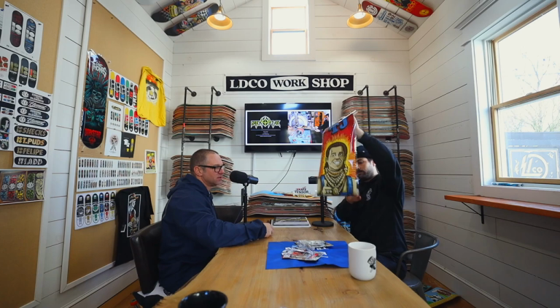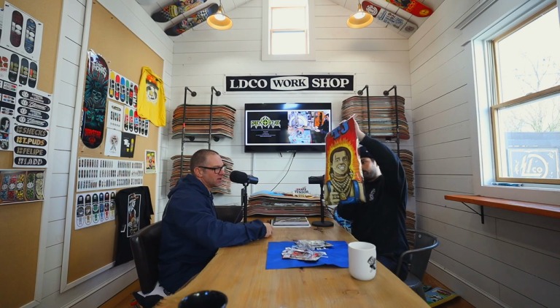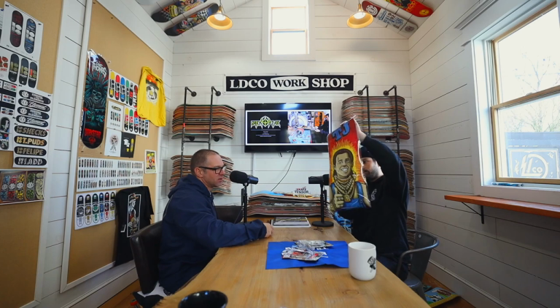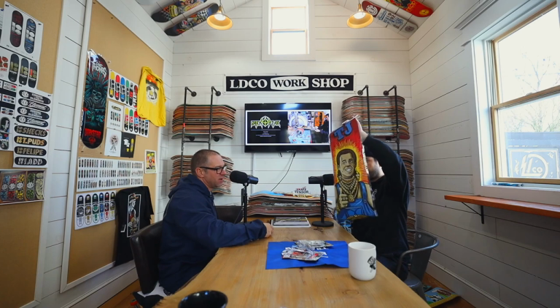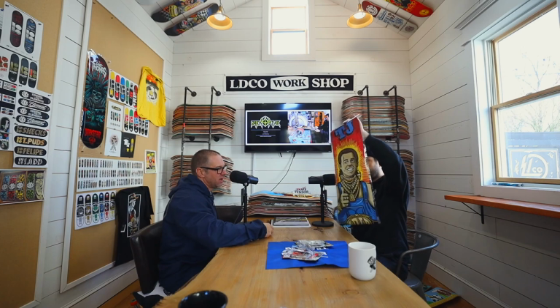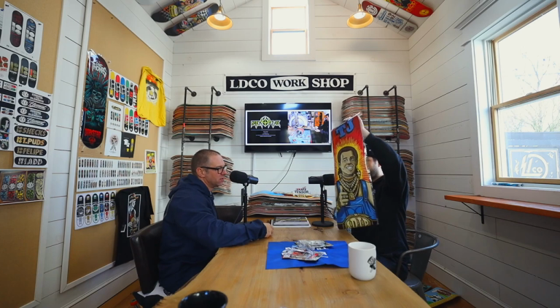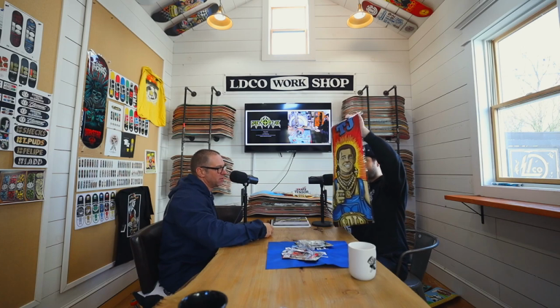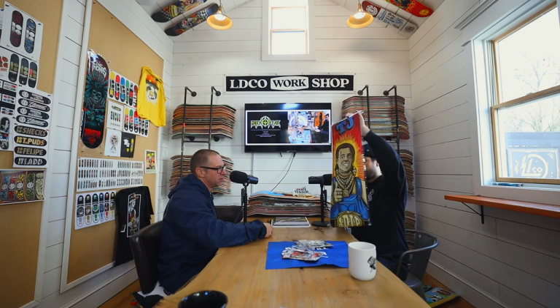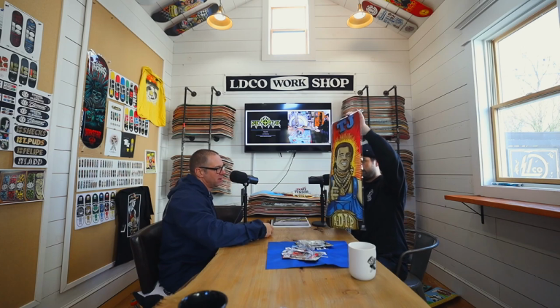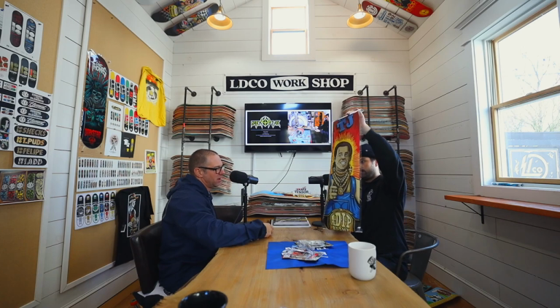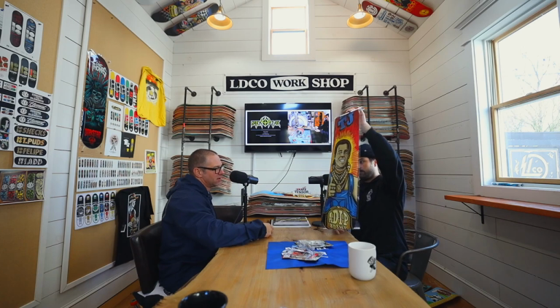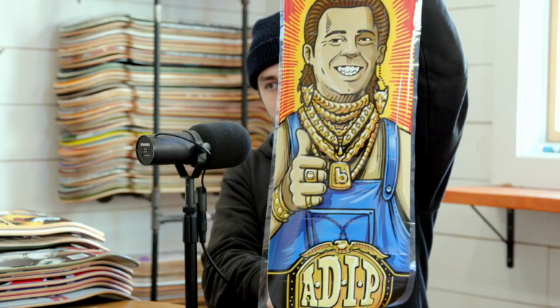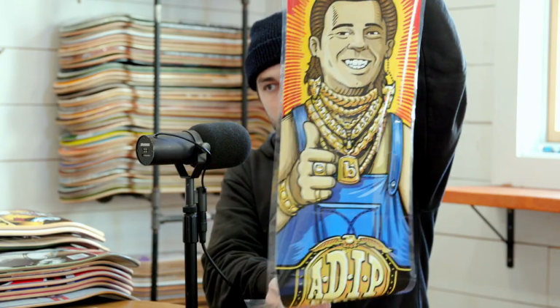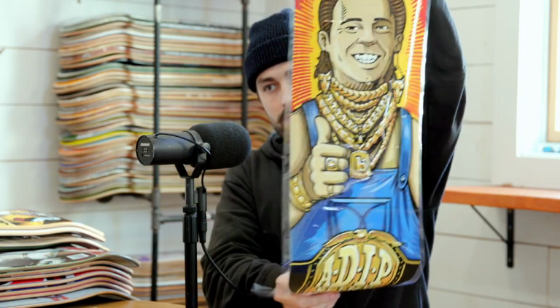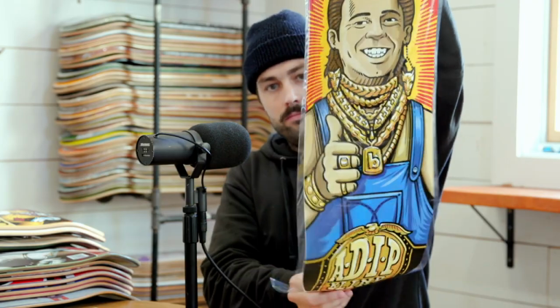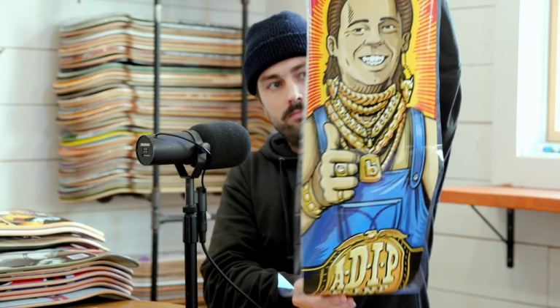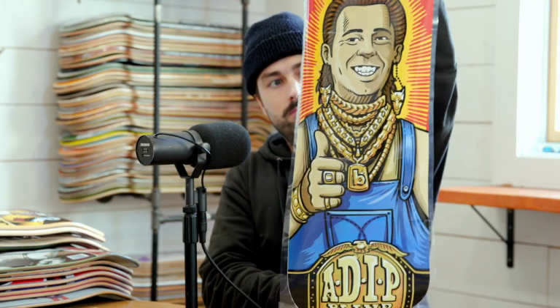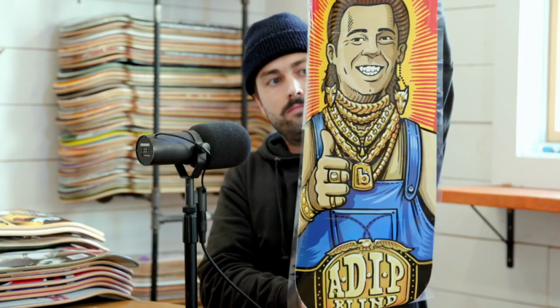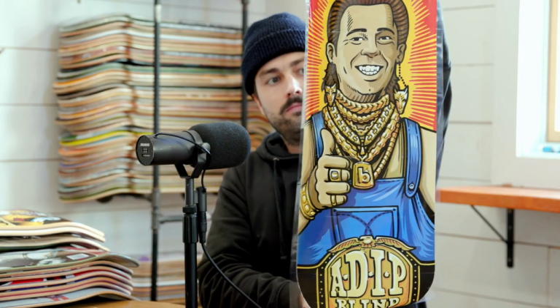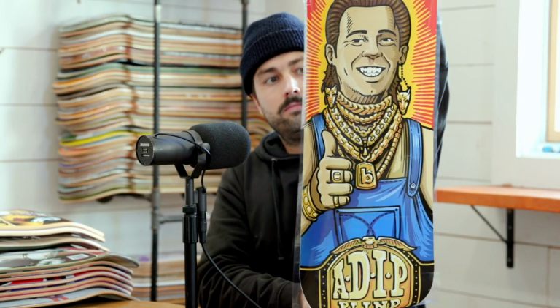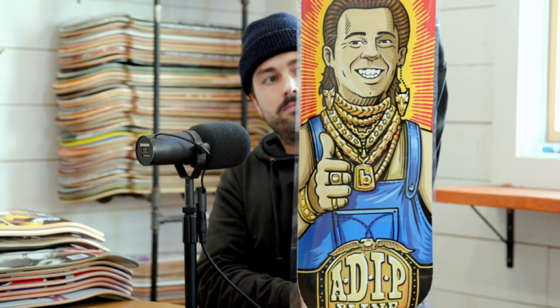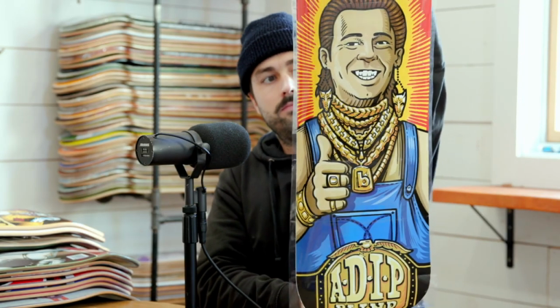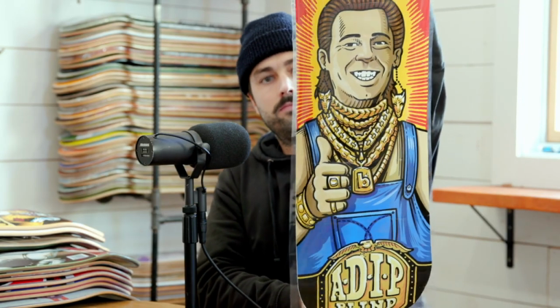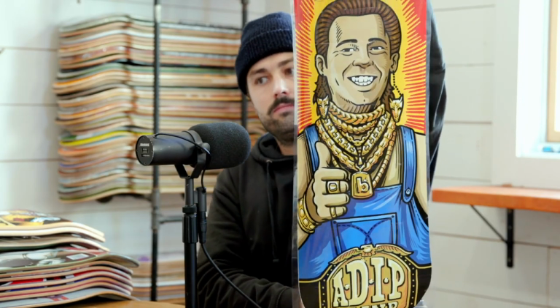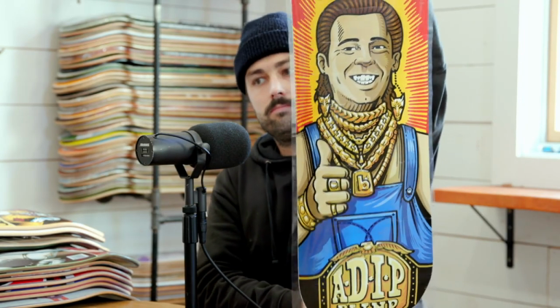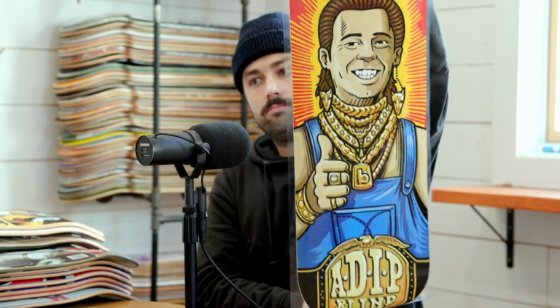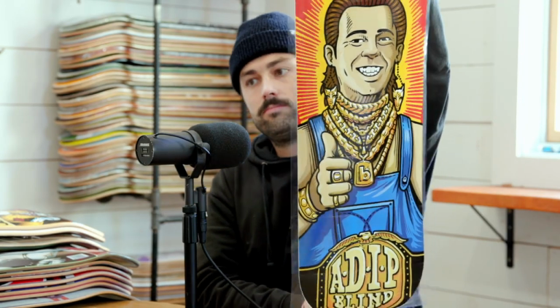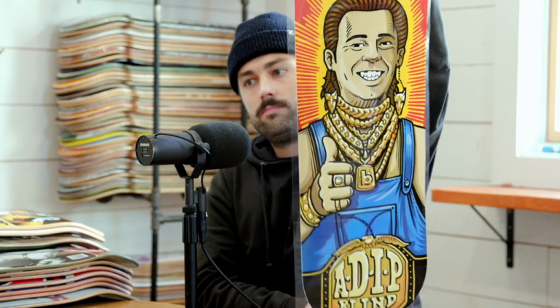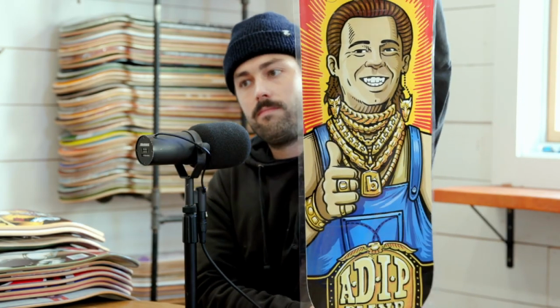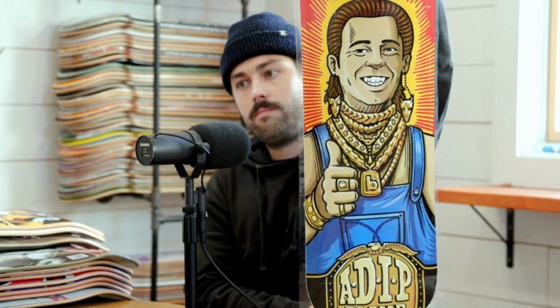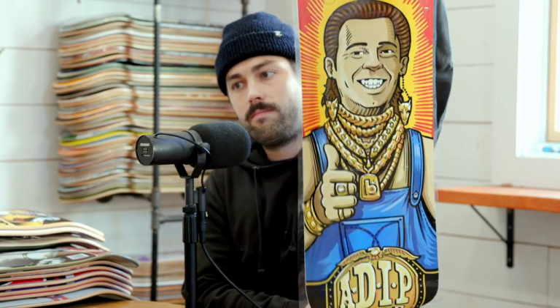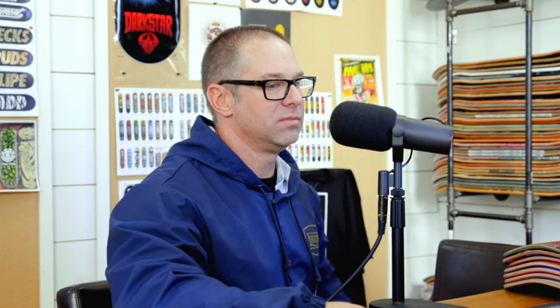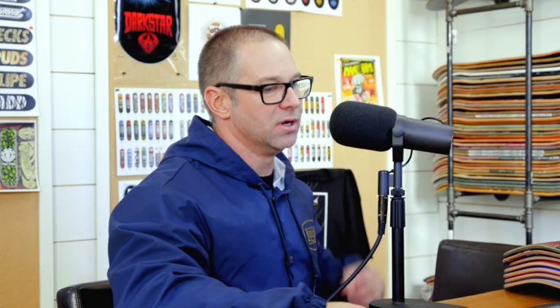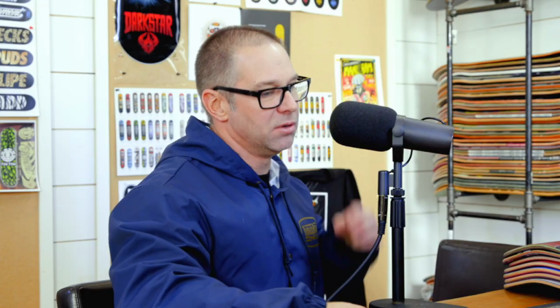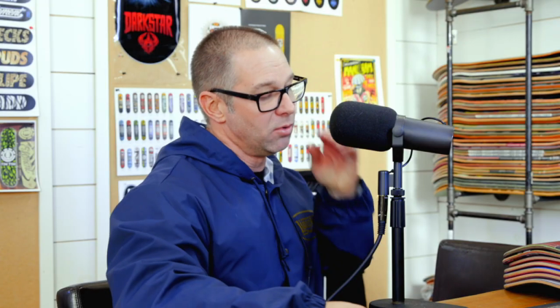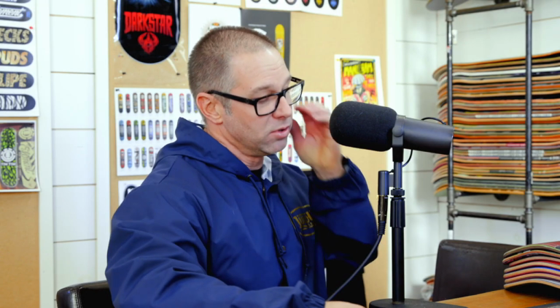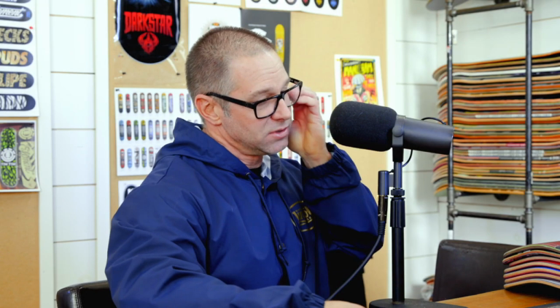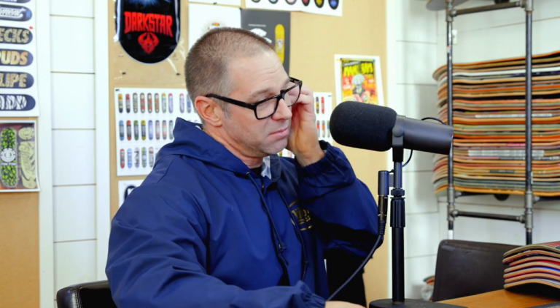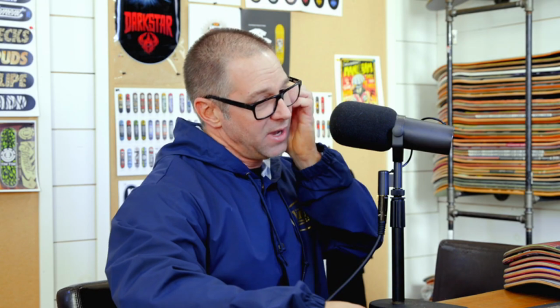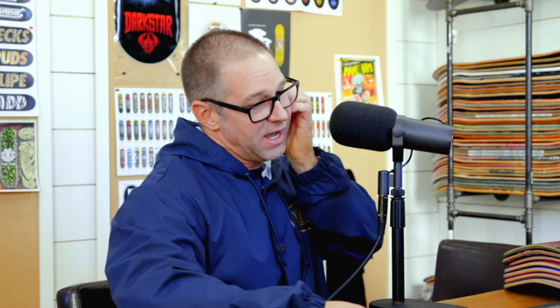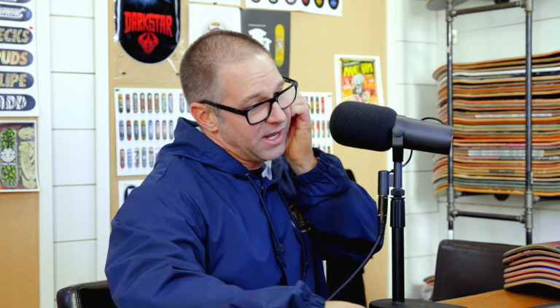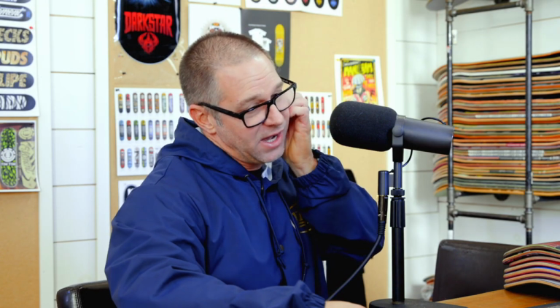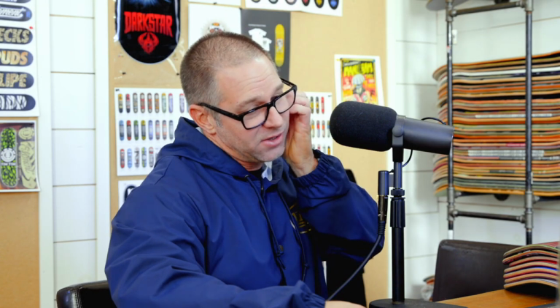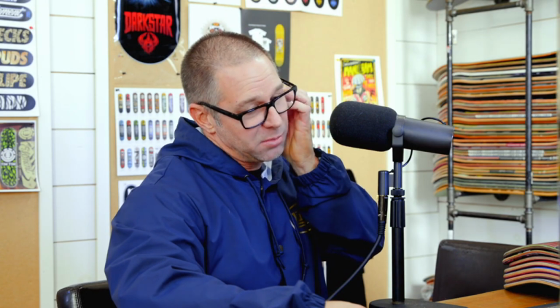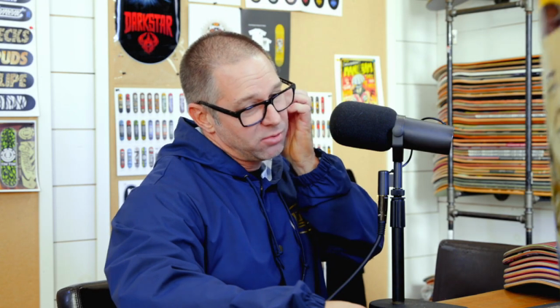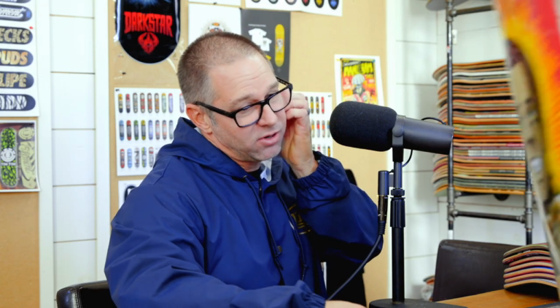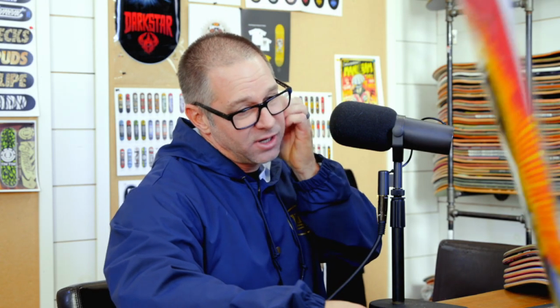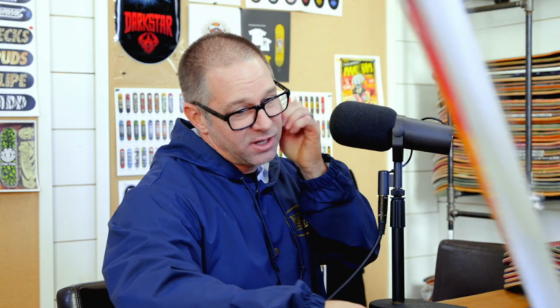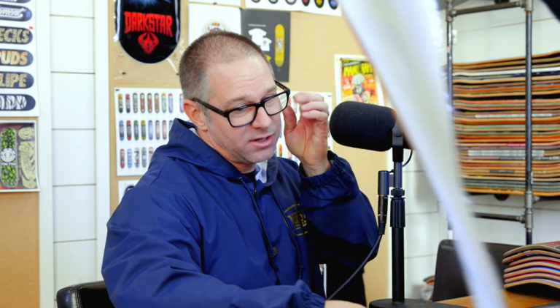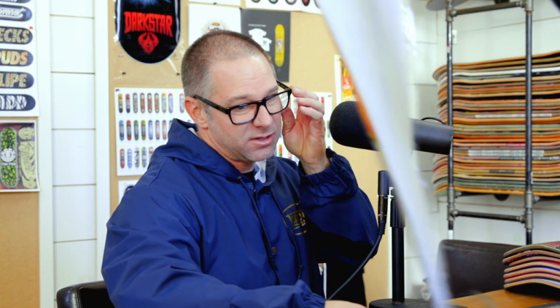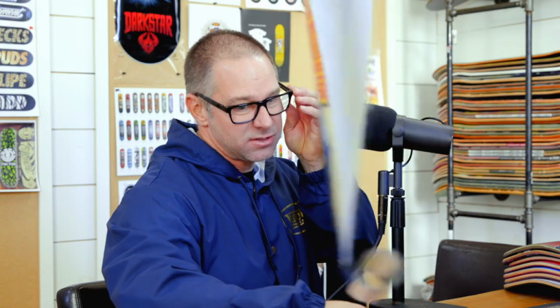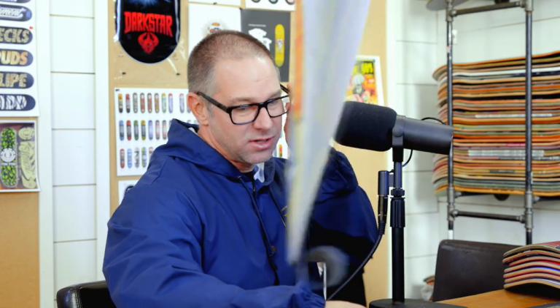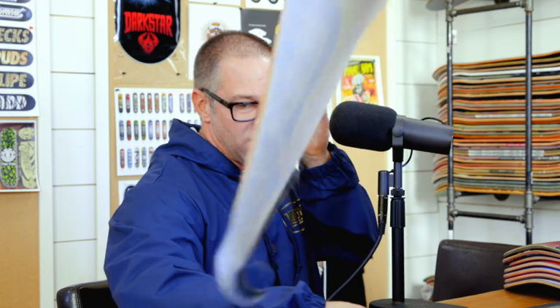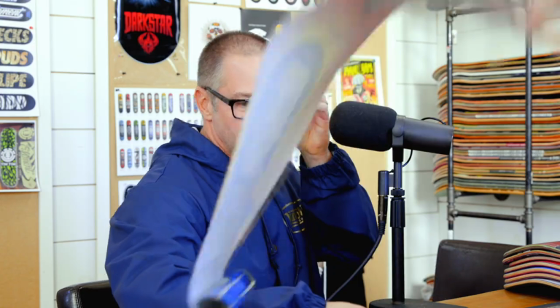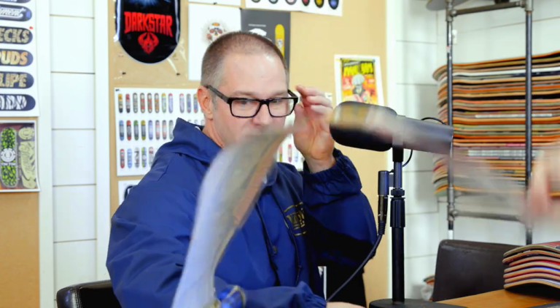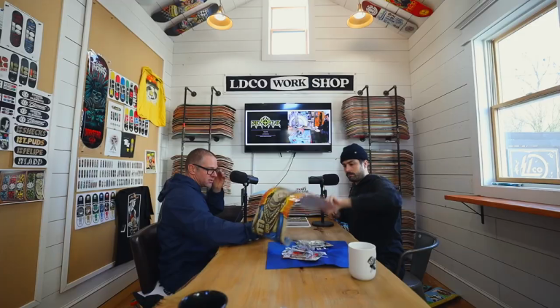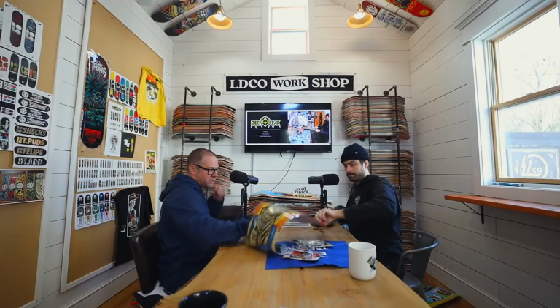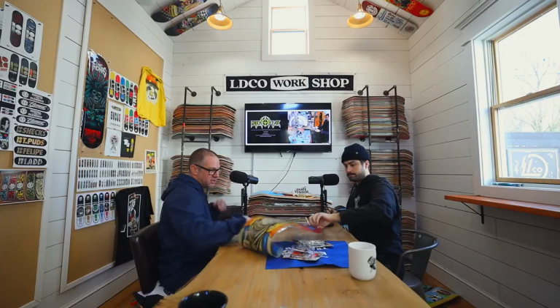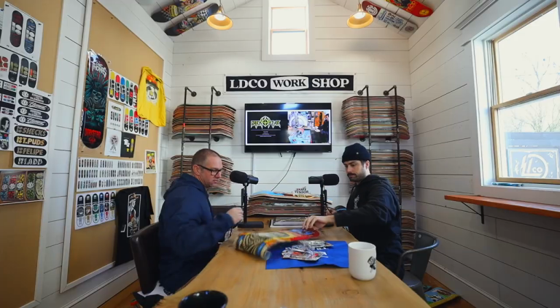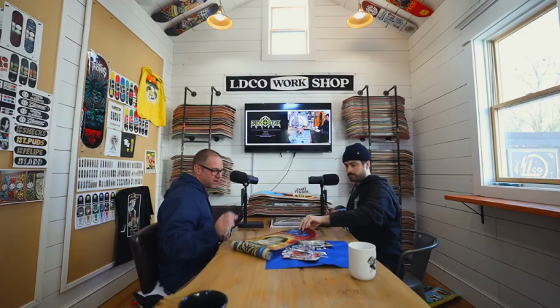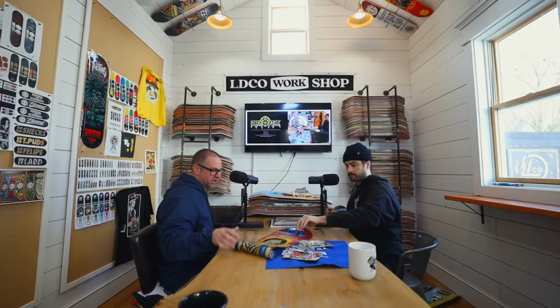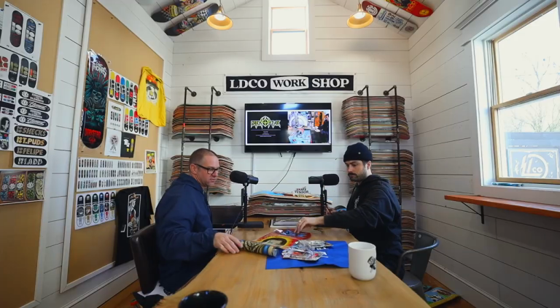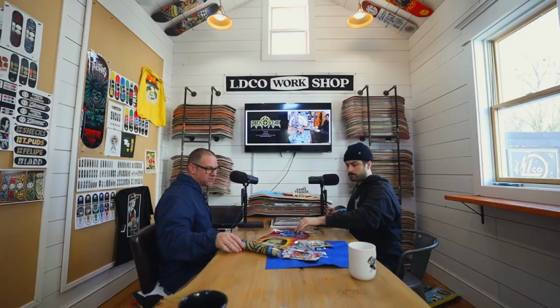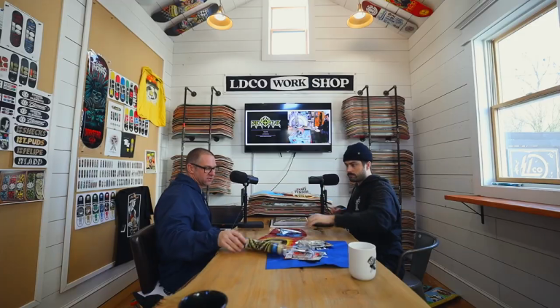Let's talk about how some of these boards are made, how they're printed. So heat transfer.